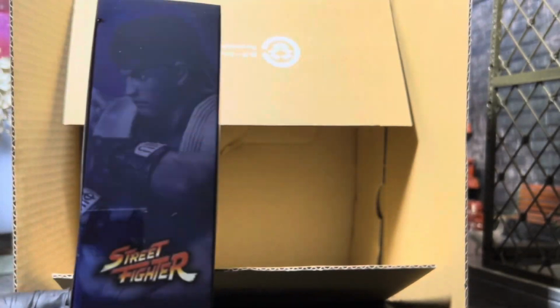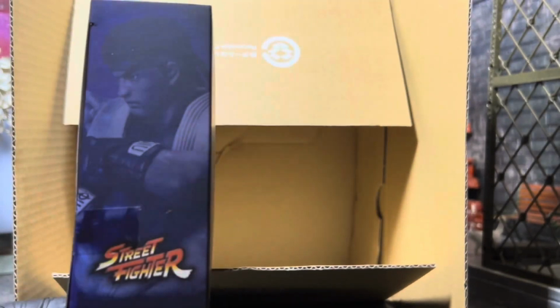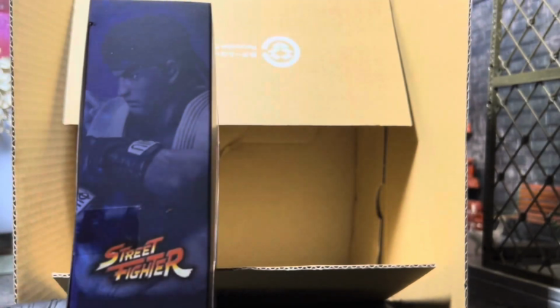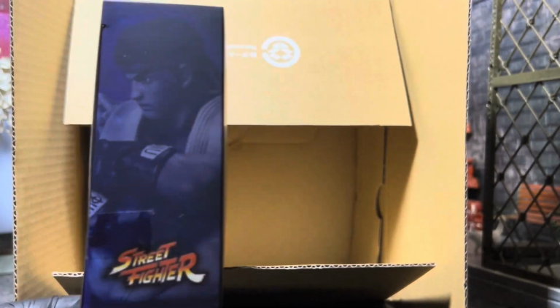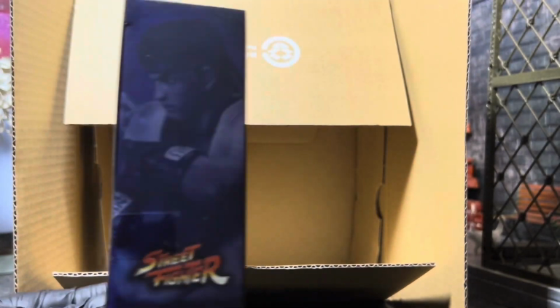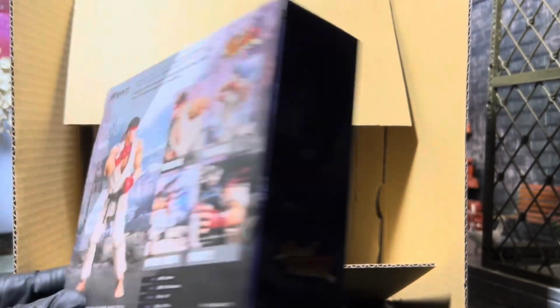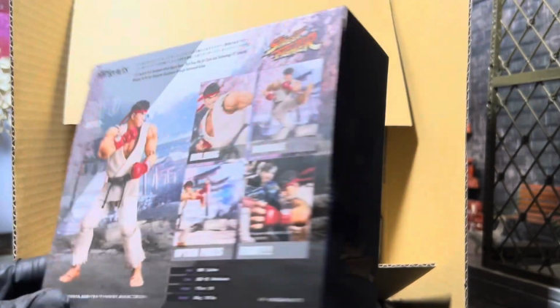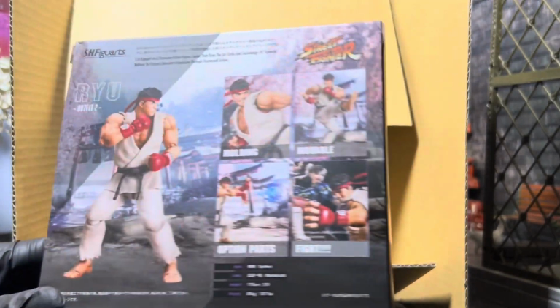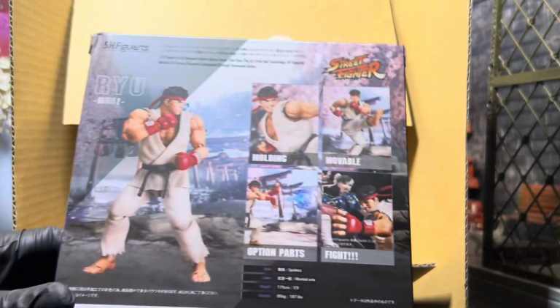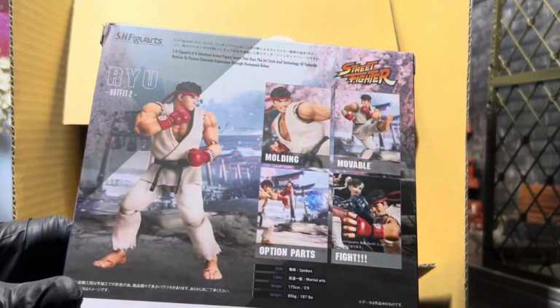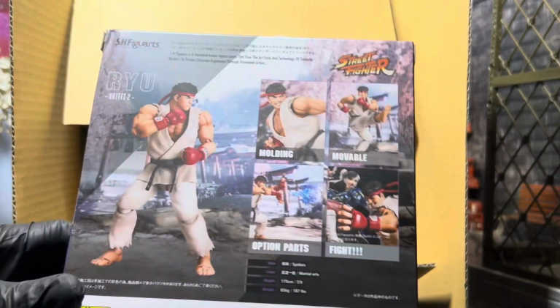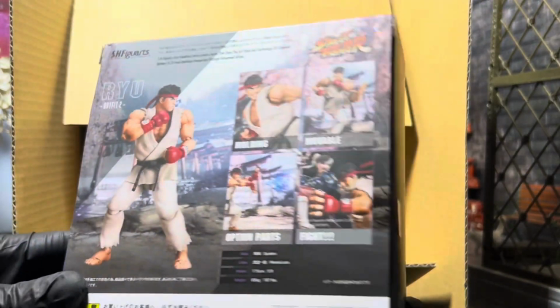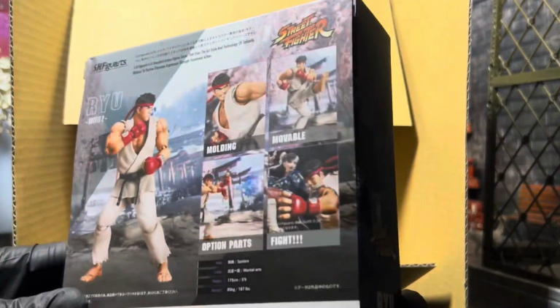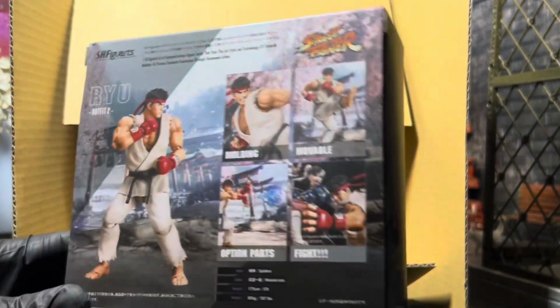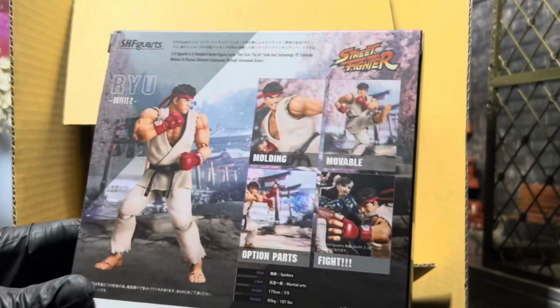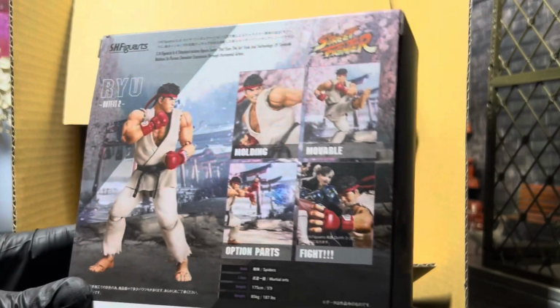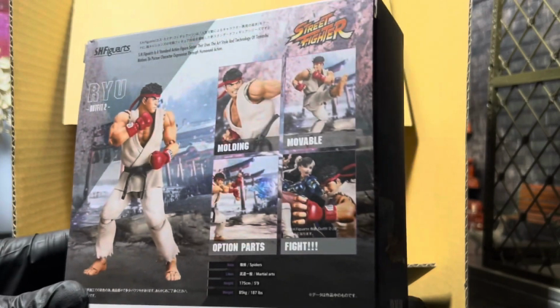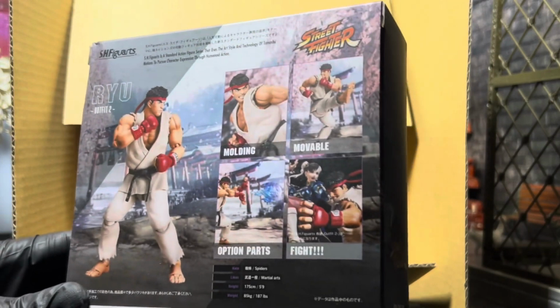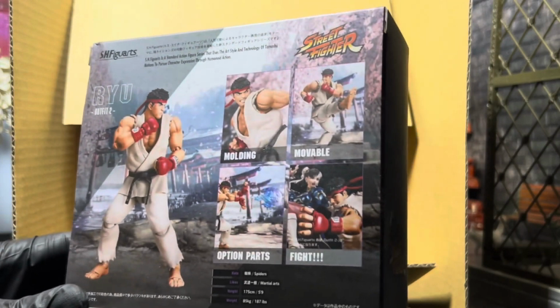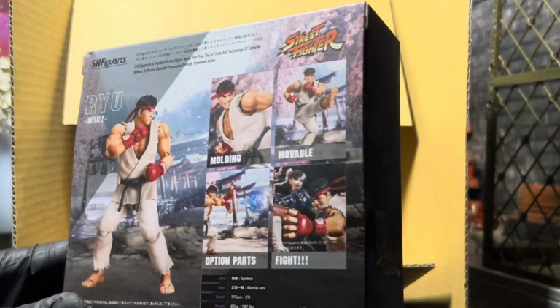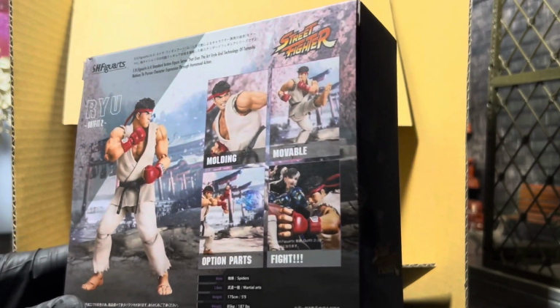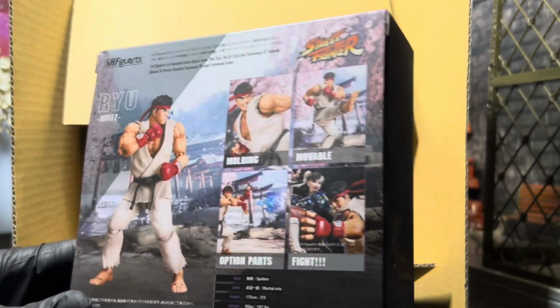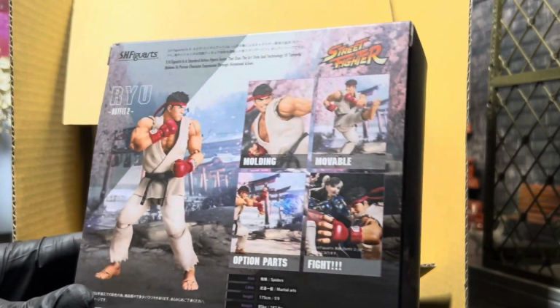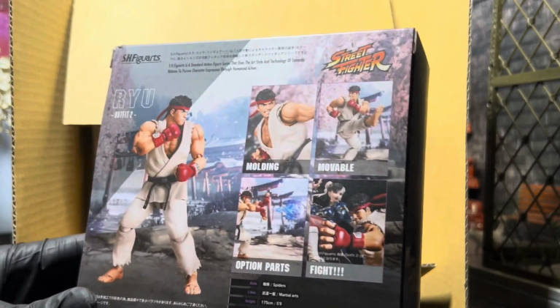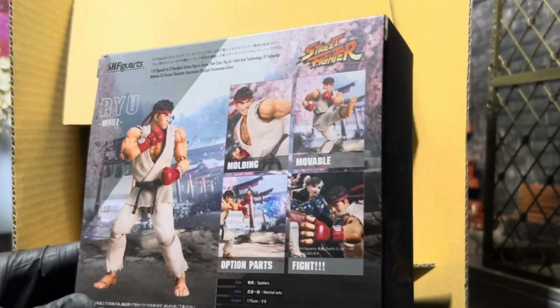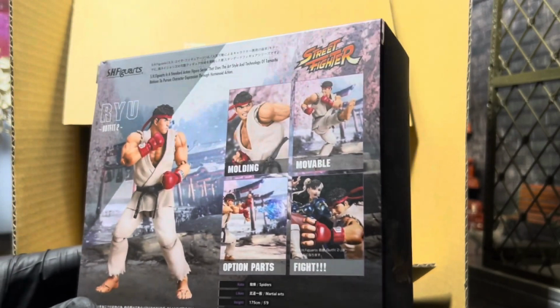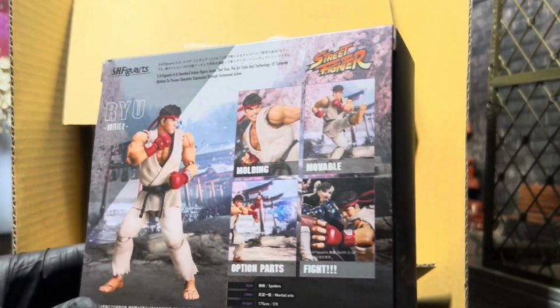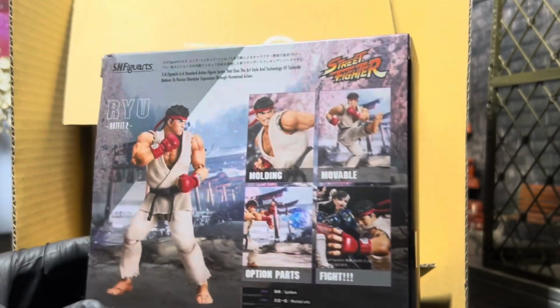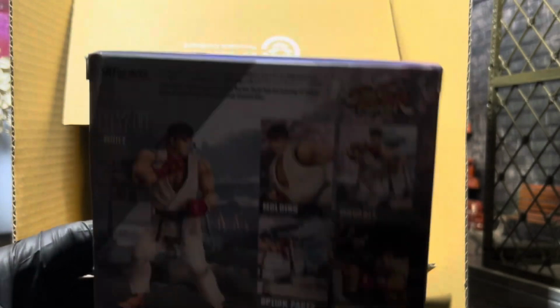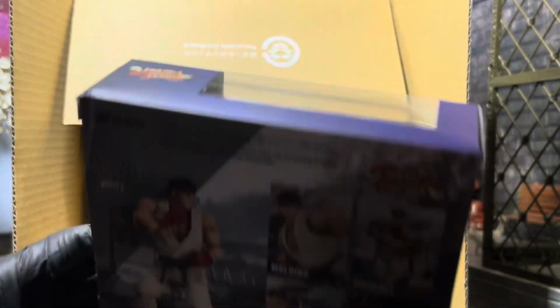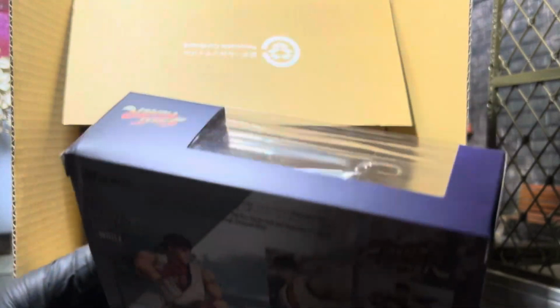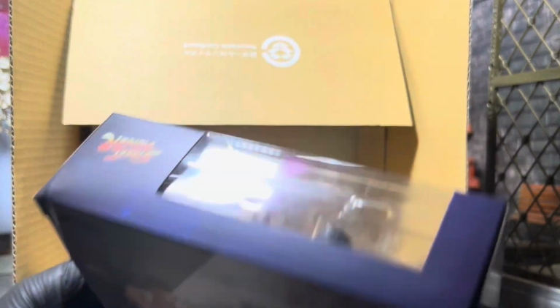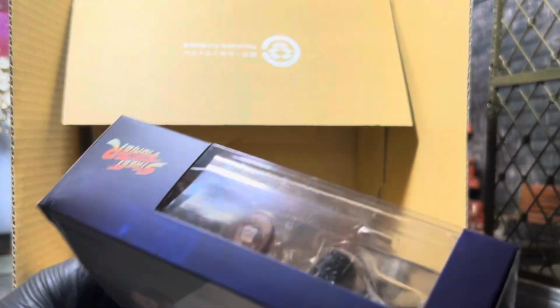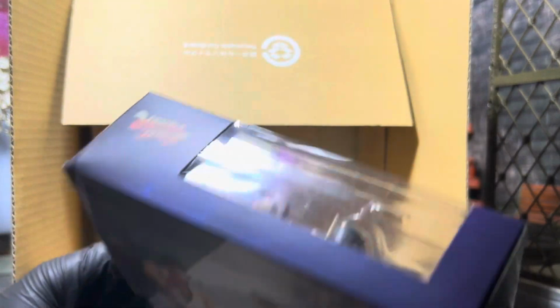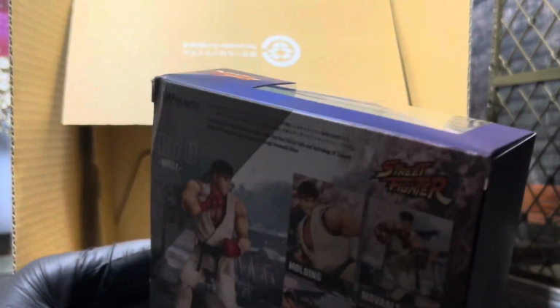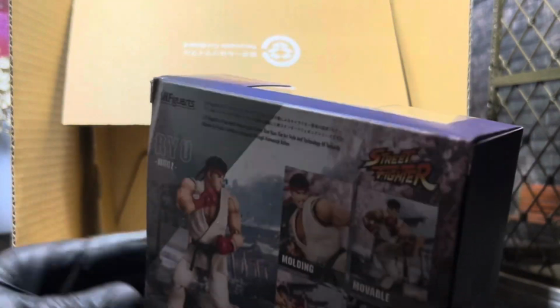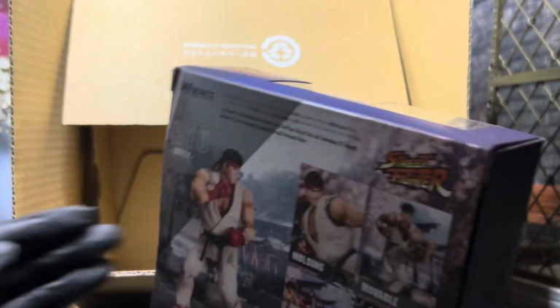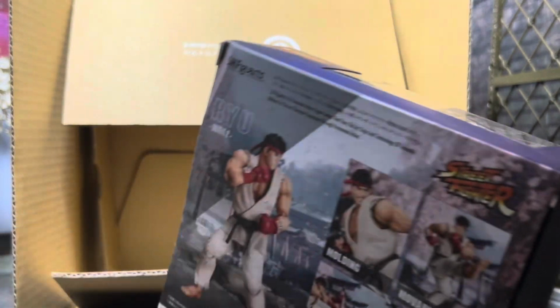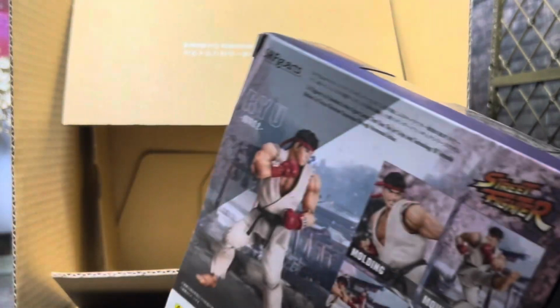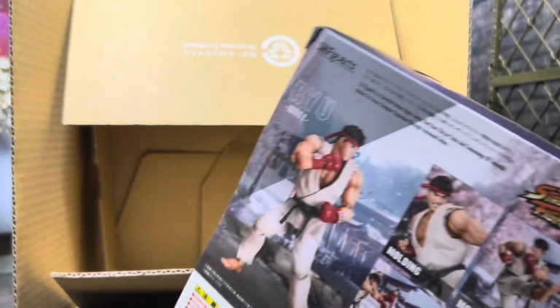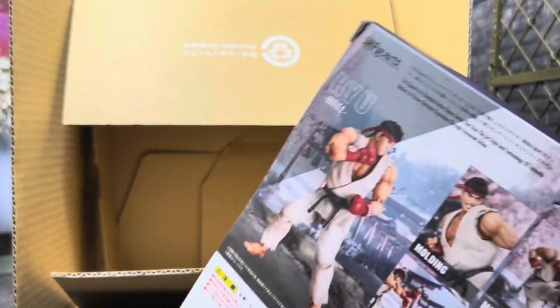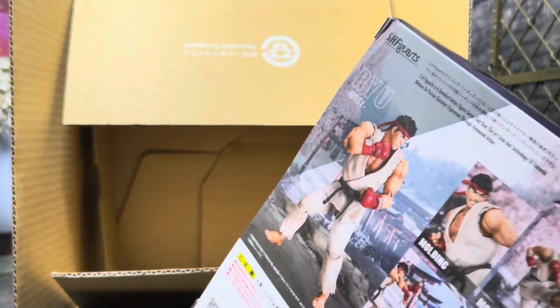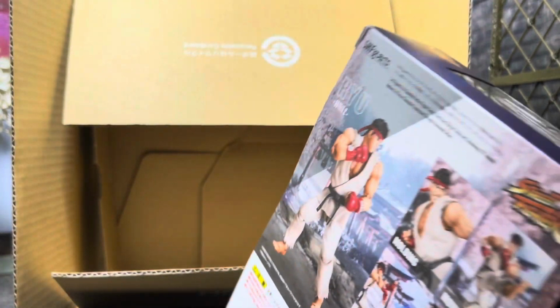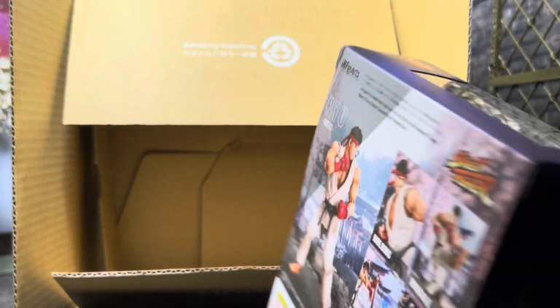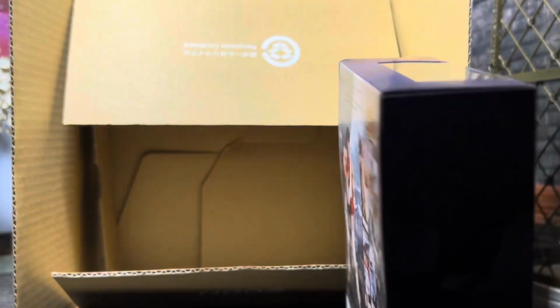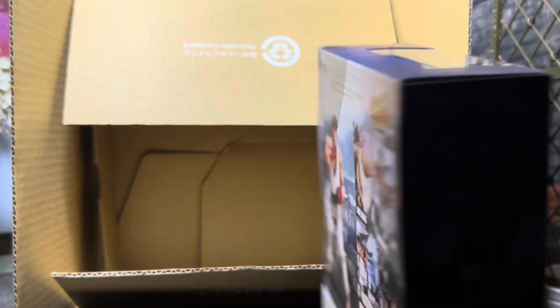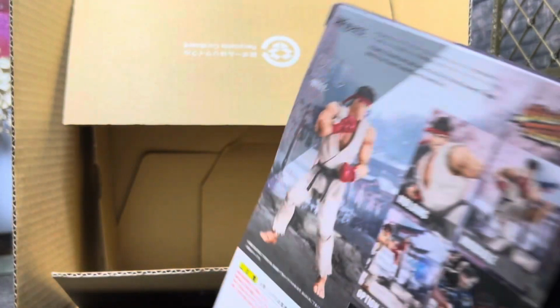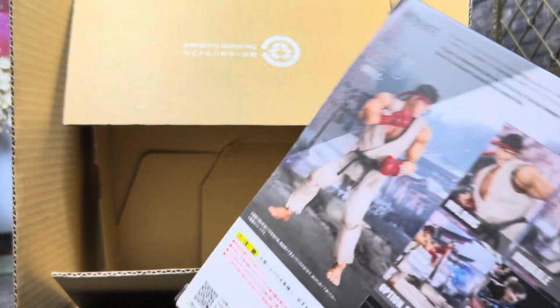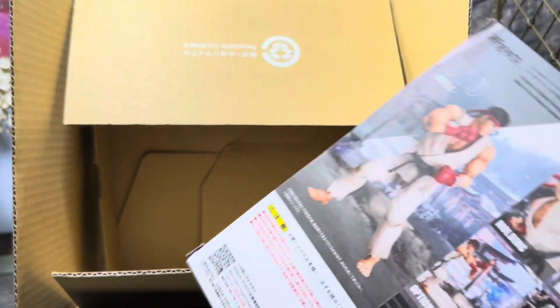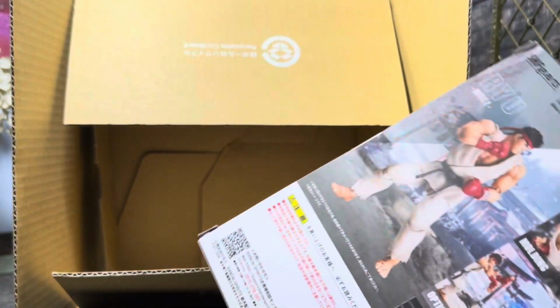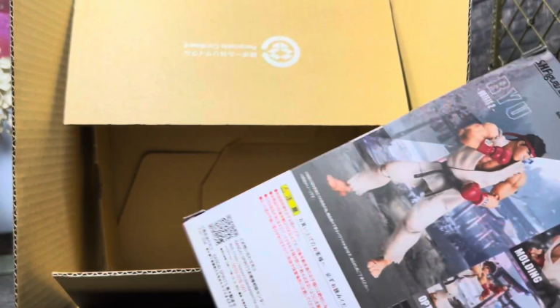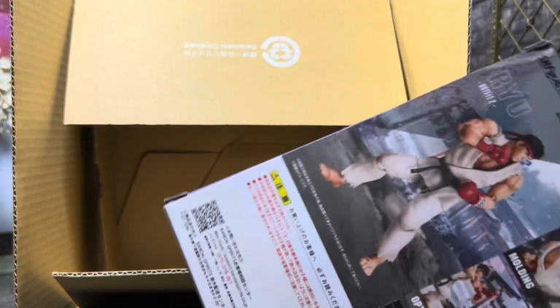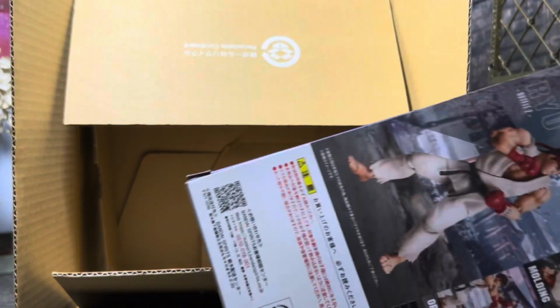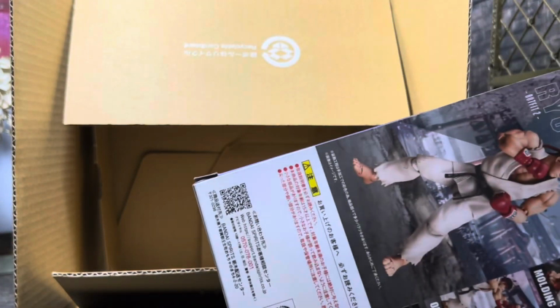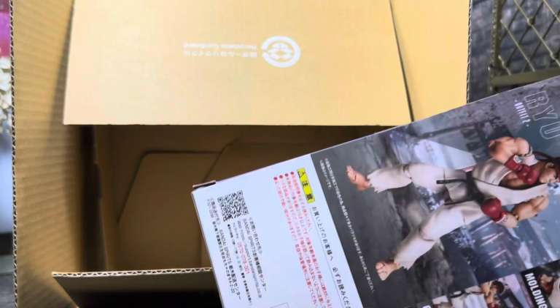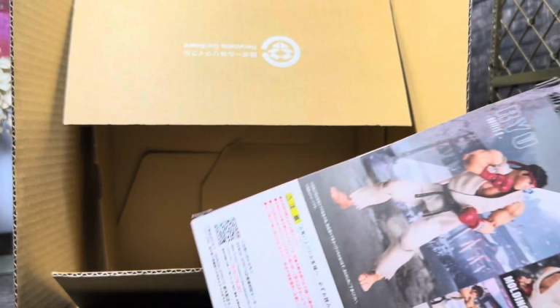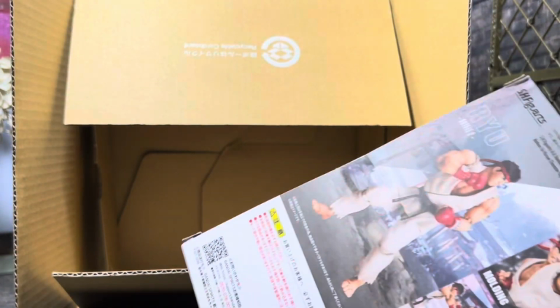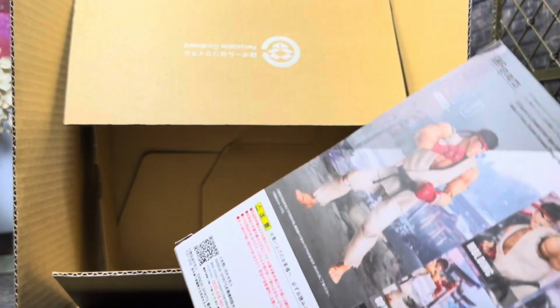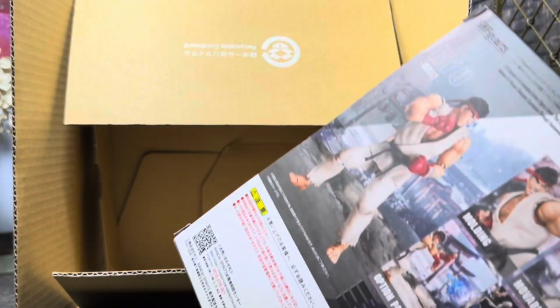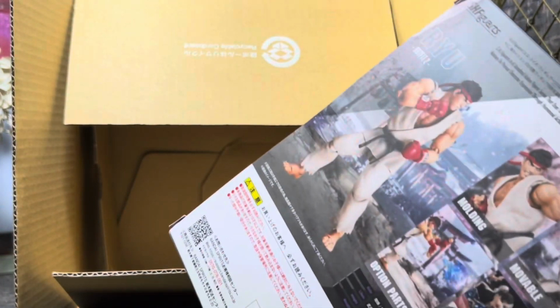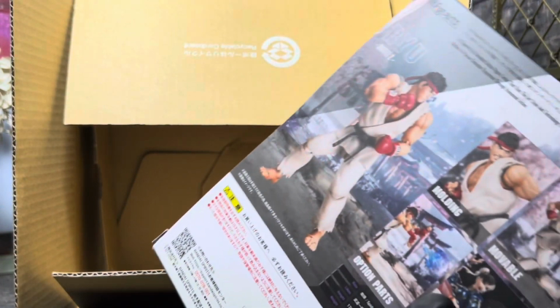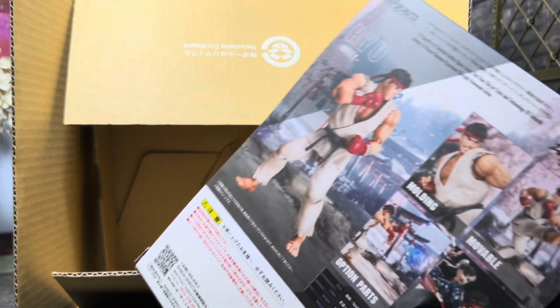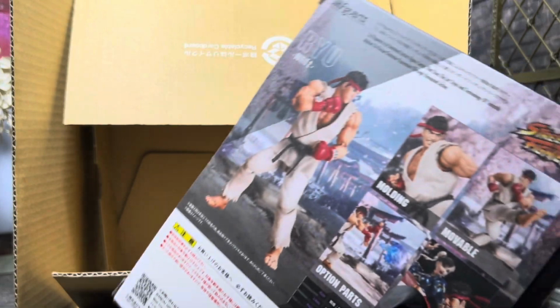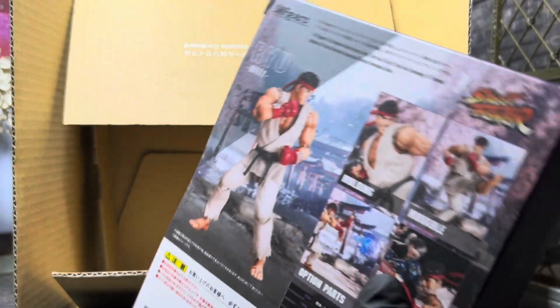Sorry about the lighting — I just kind of threw something together. I wanted to get this review out kind of quick. I'm going to just get the packaging out real quick. Stand by.